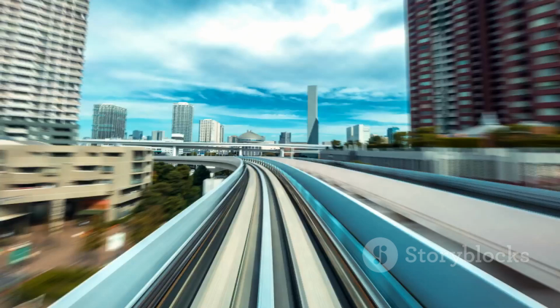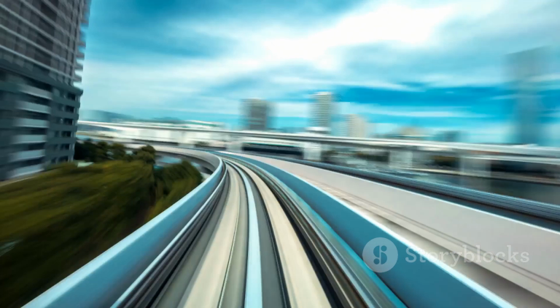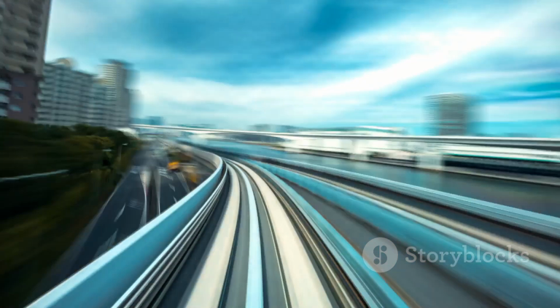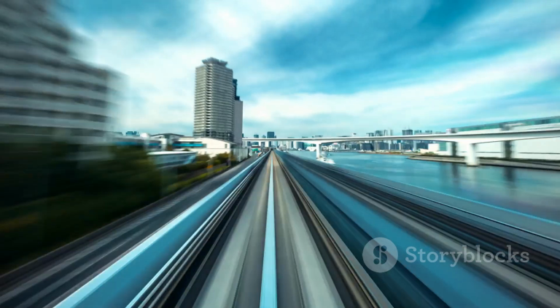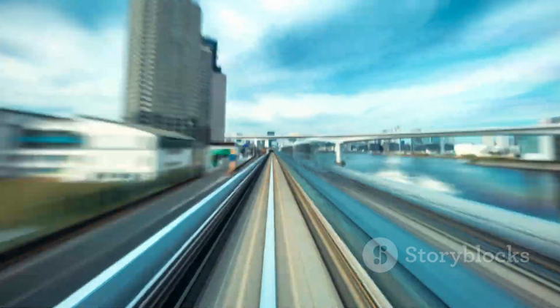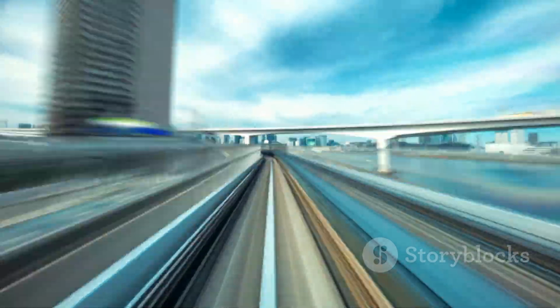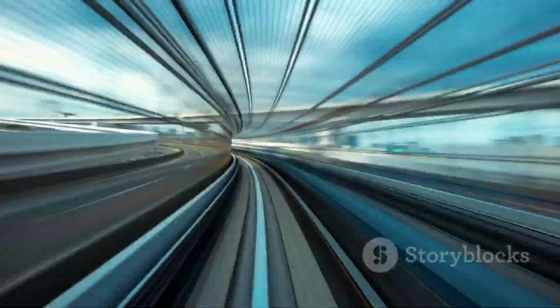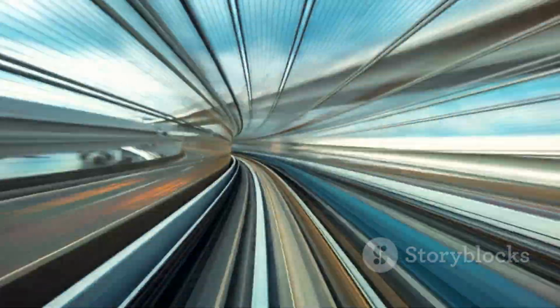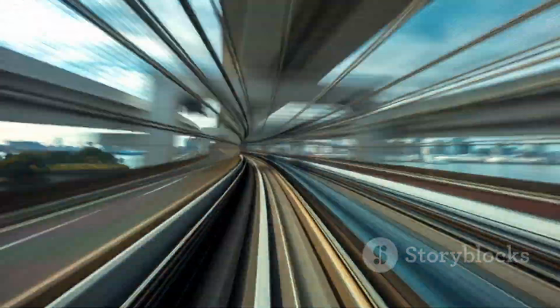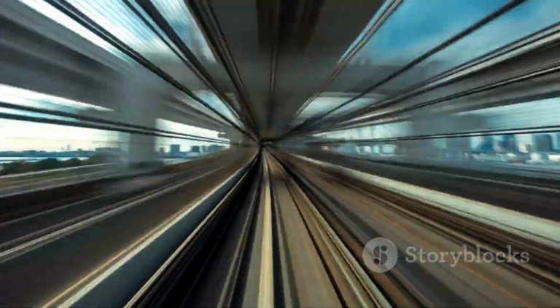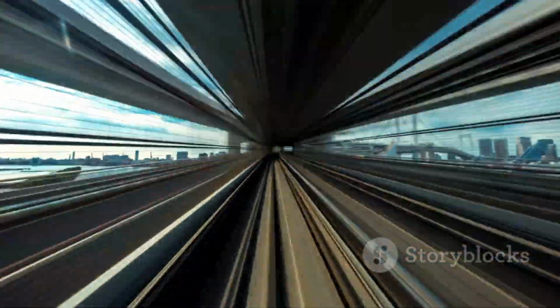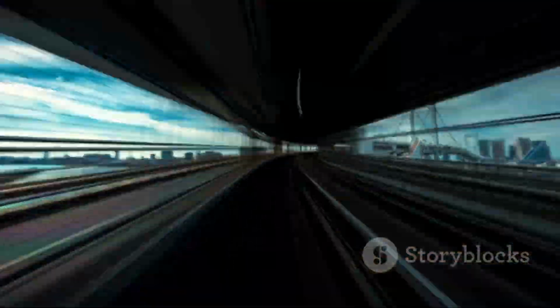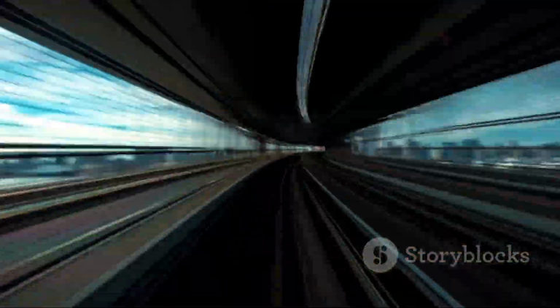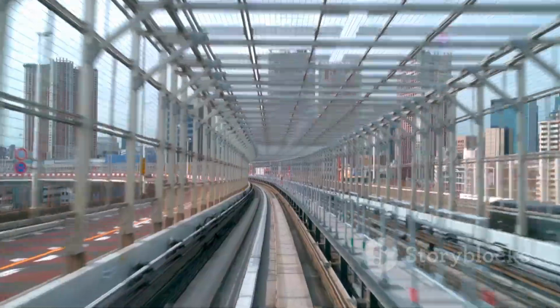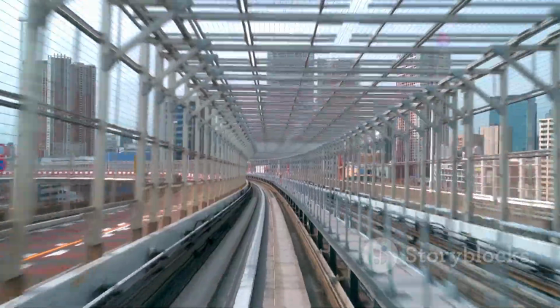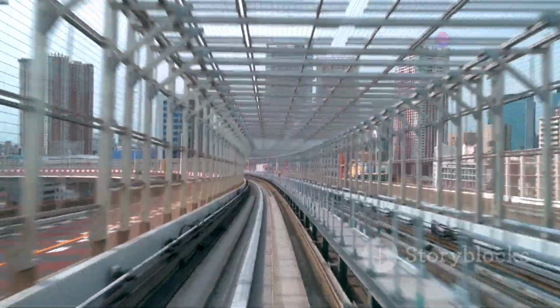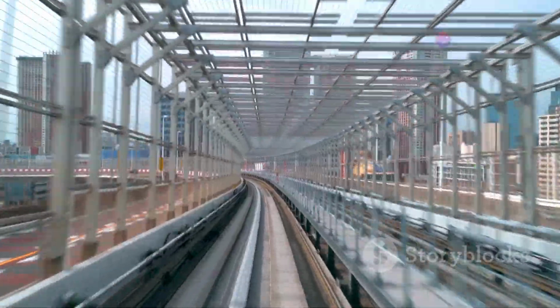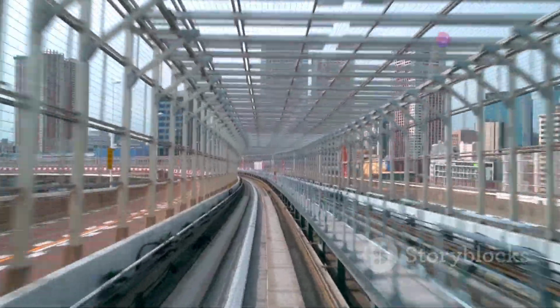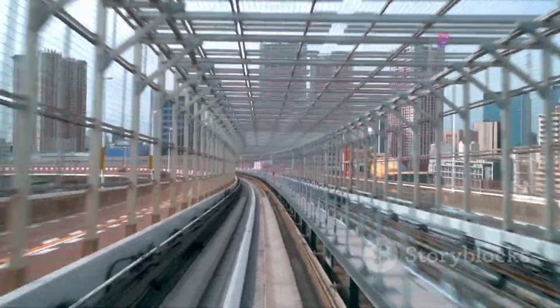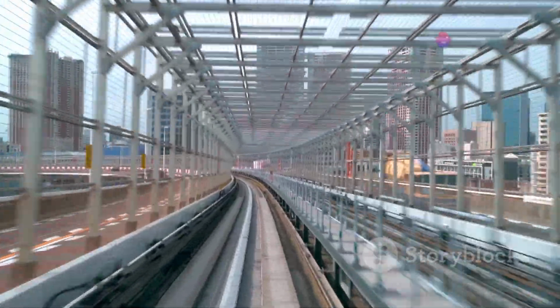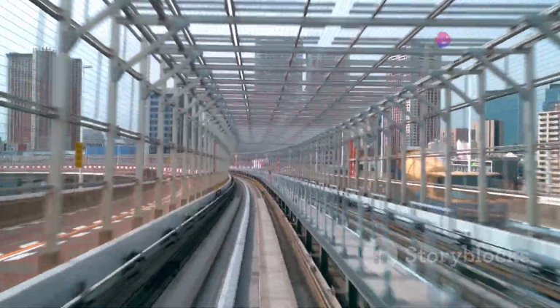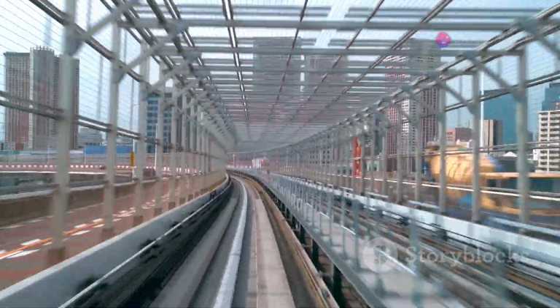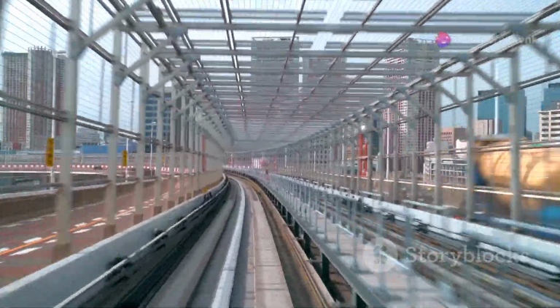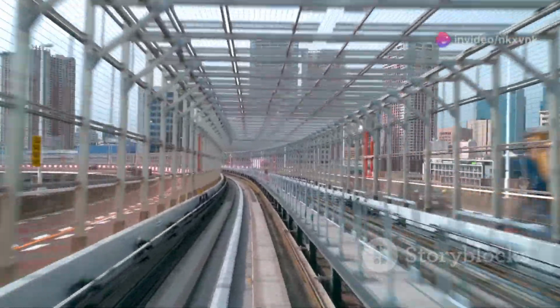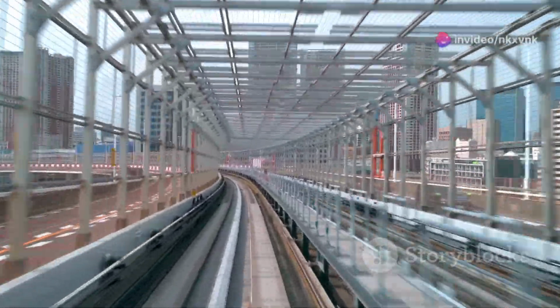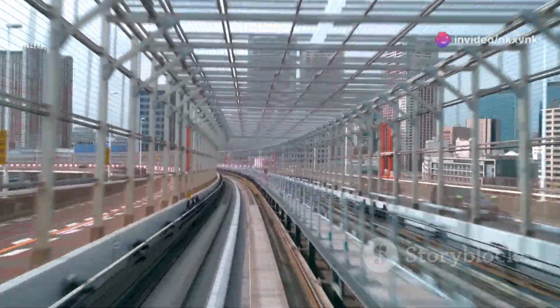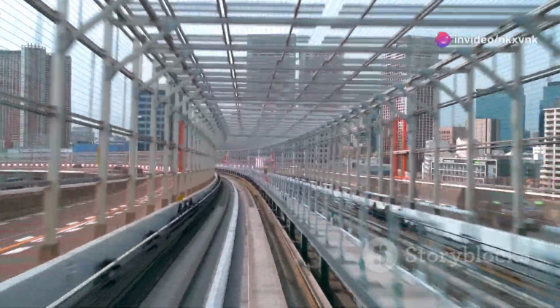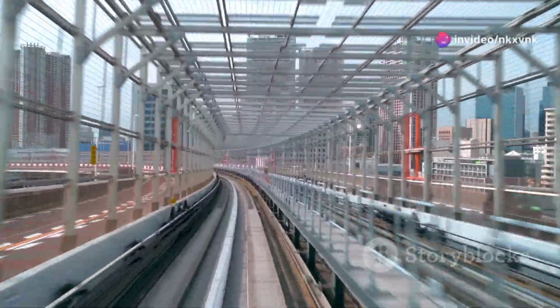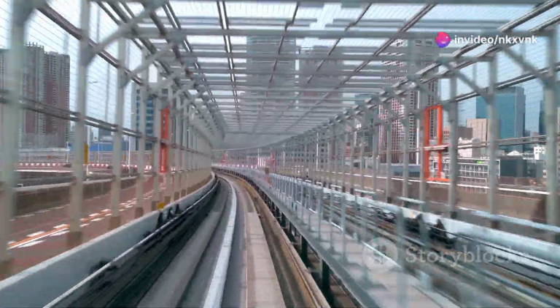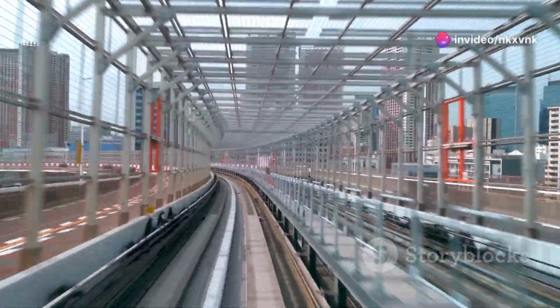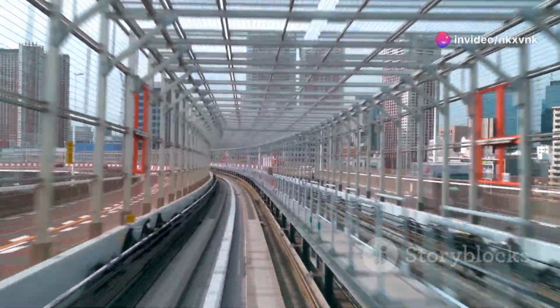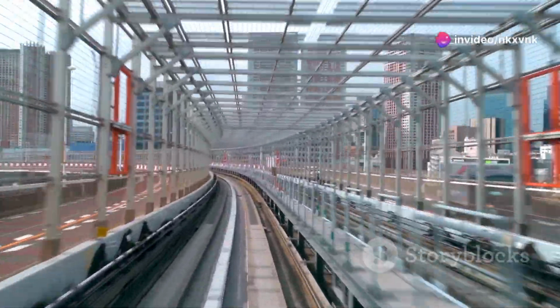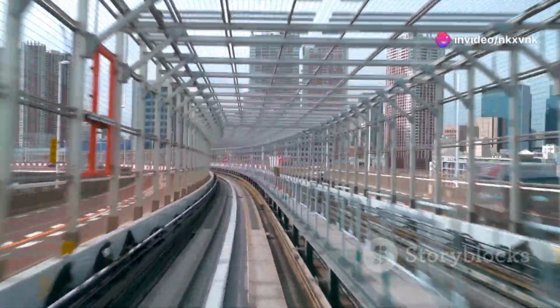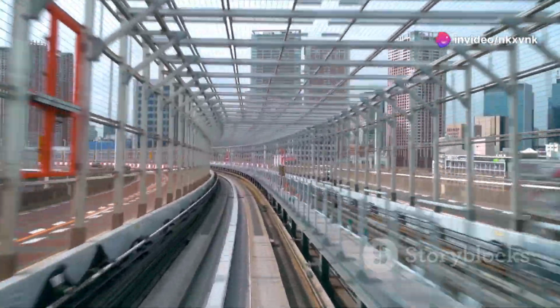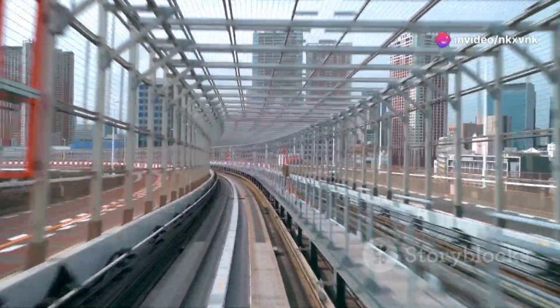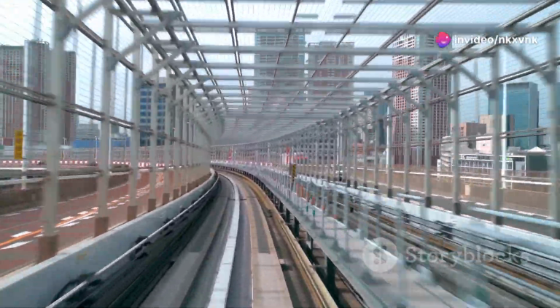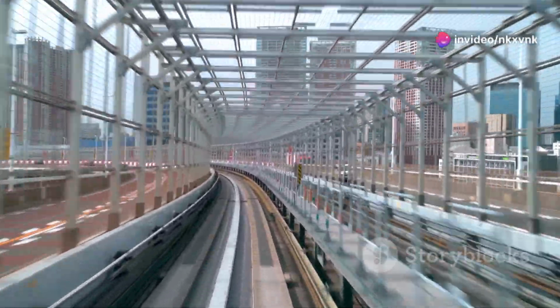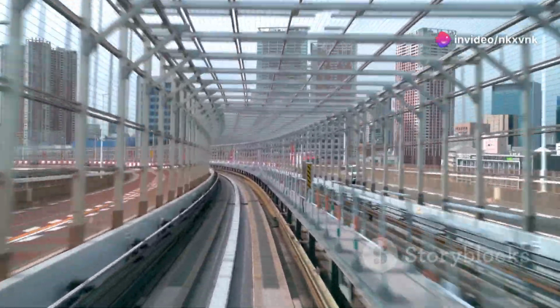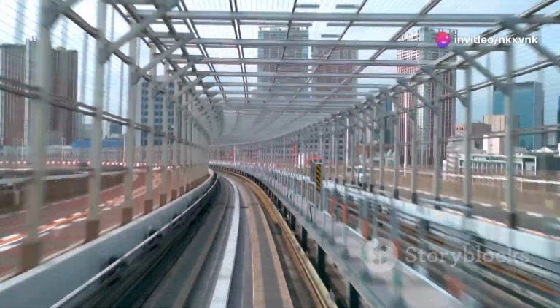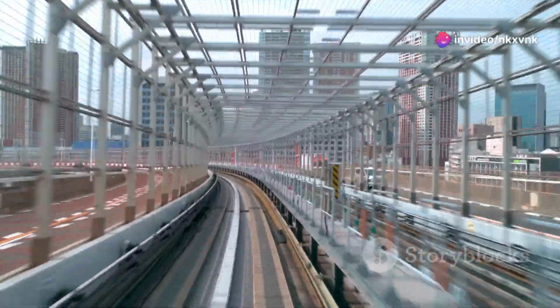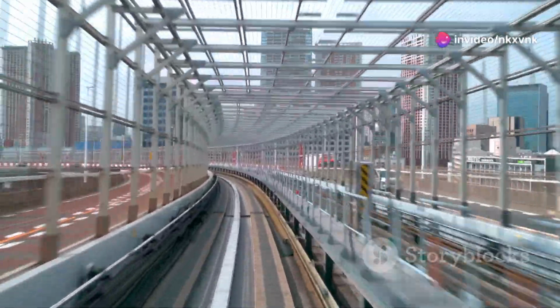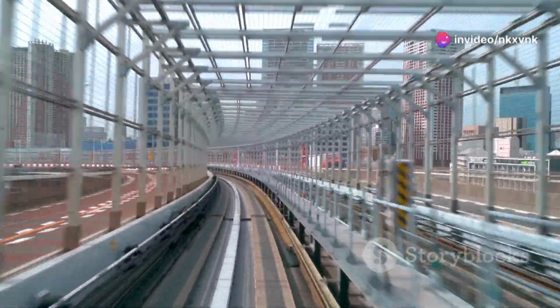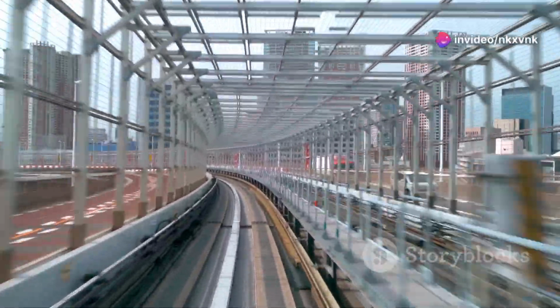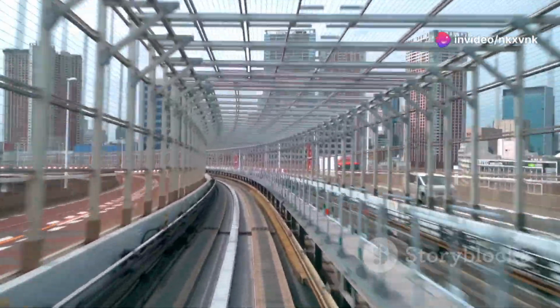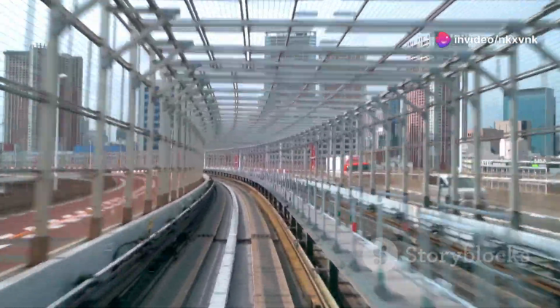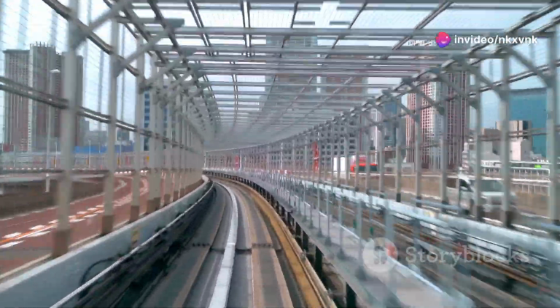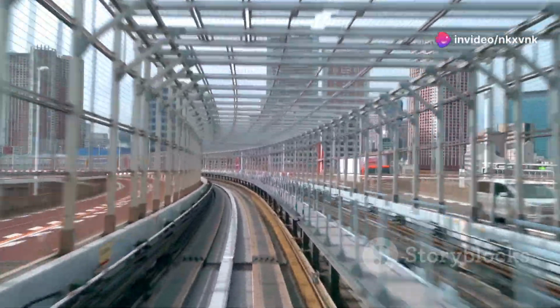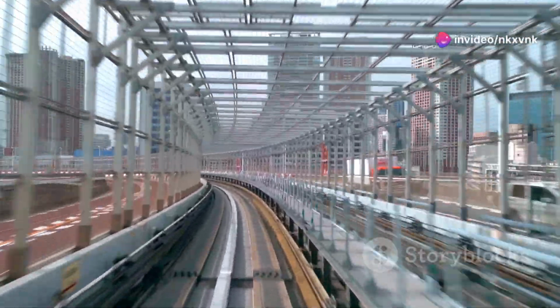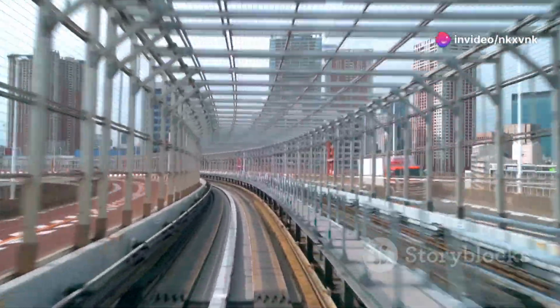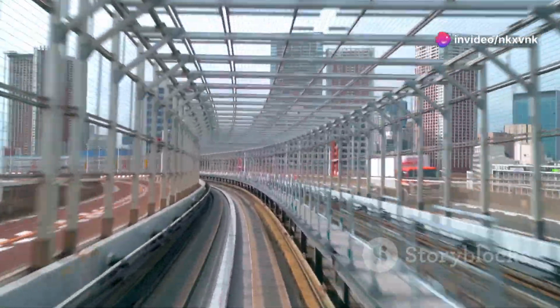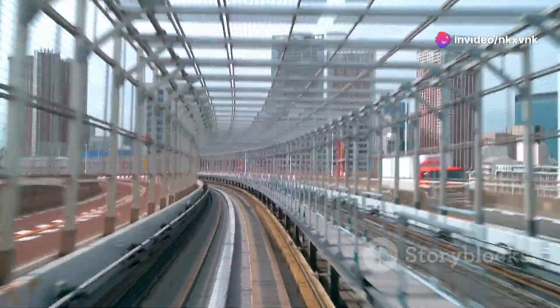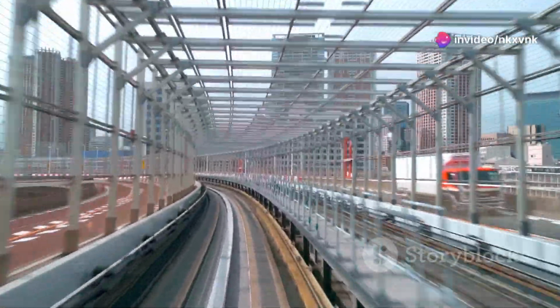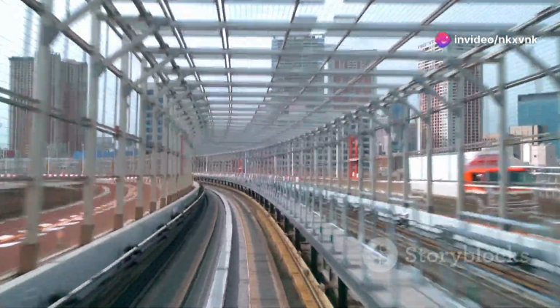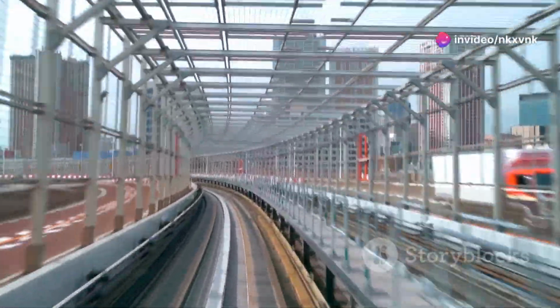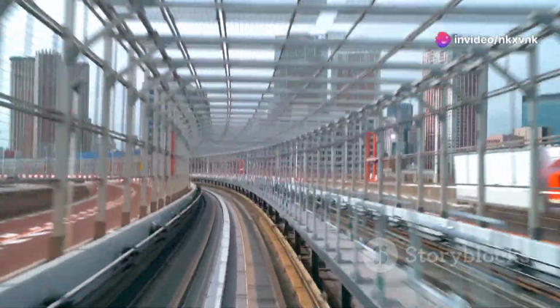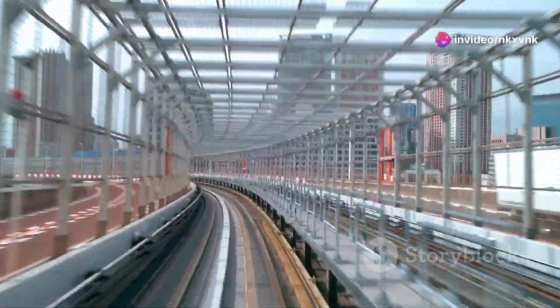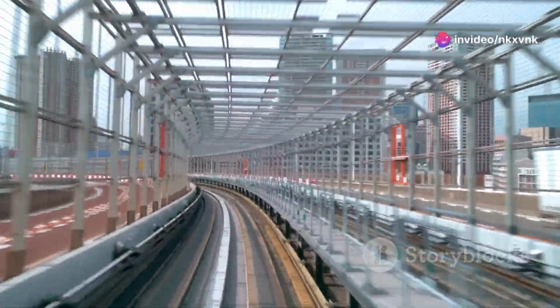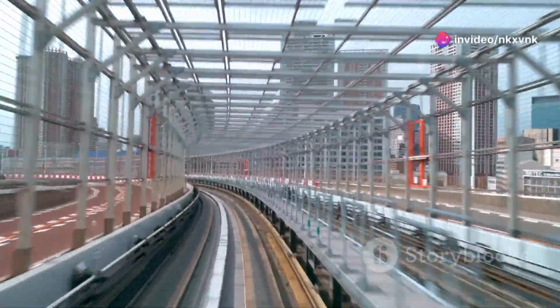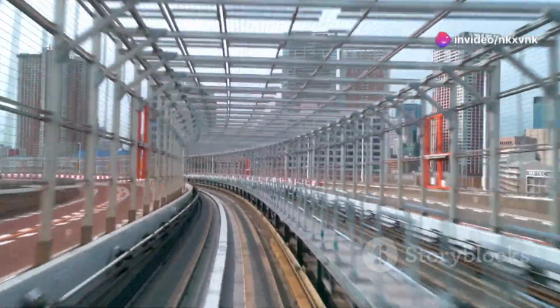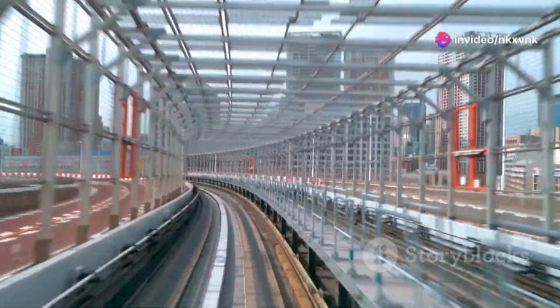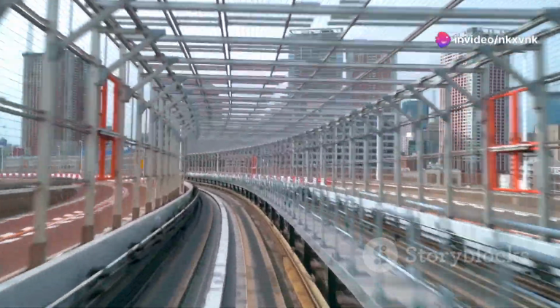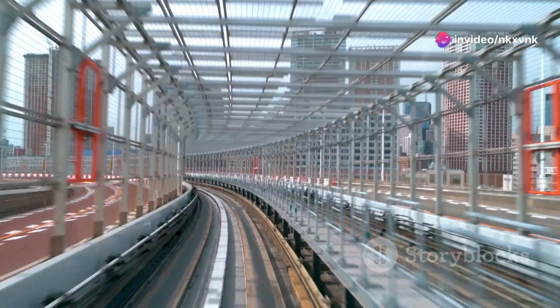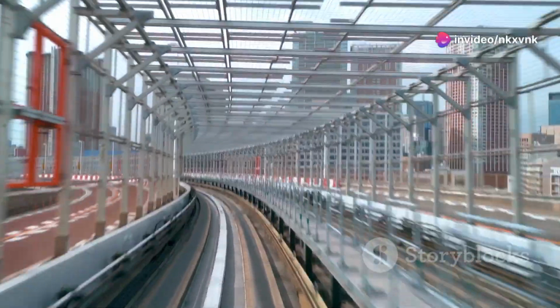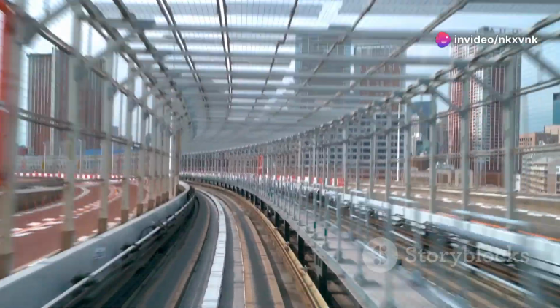But it's not just about speed. Maglev cars can move vertically and horizontally, maximizing urban space and reducing congestion.